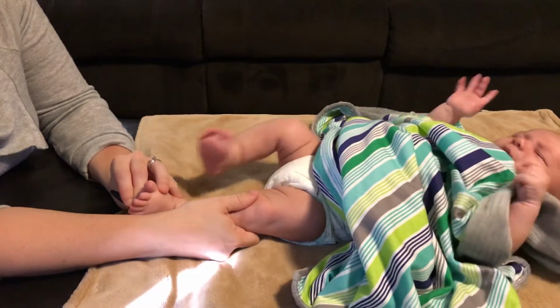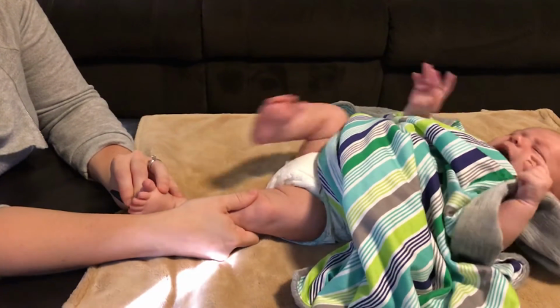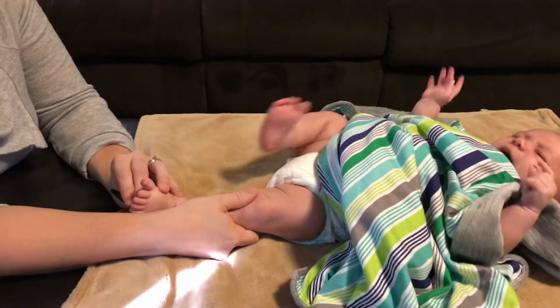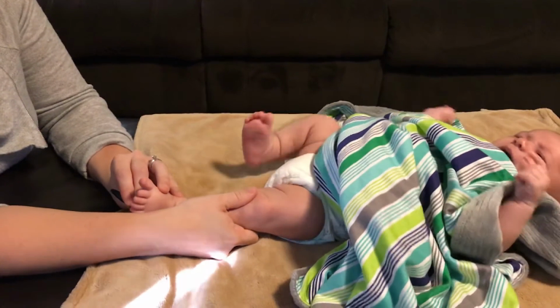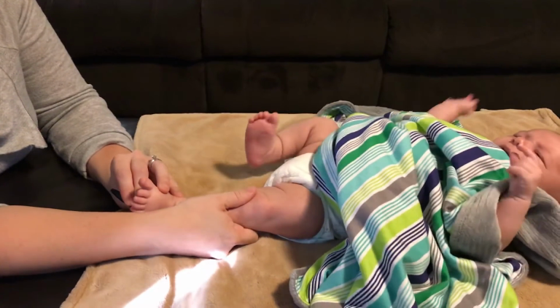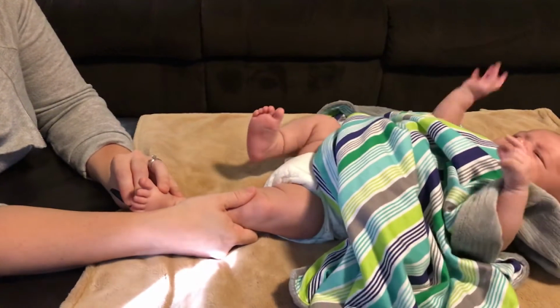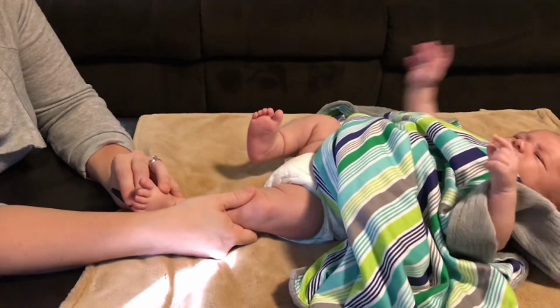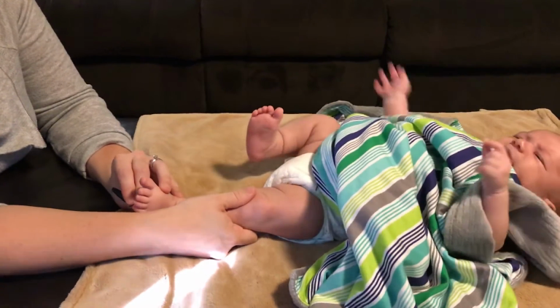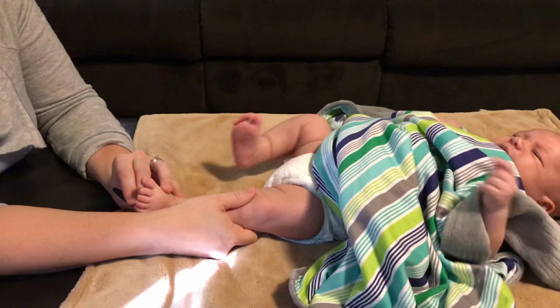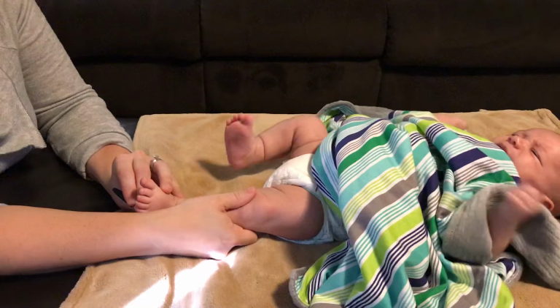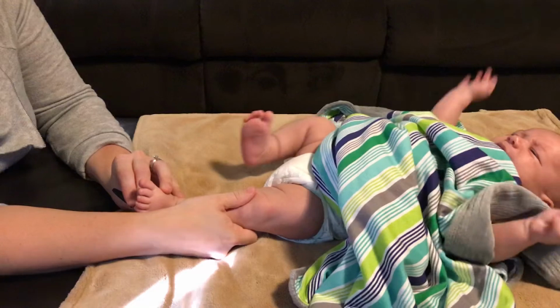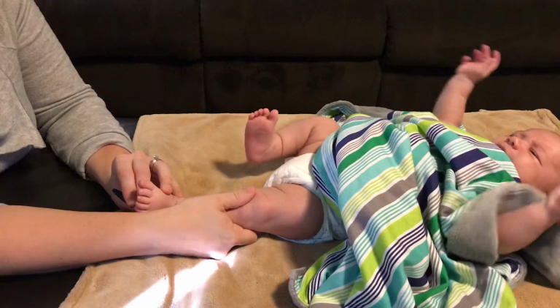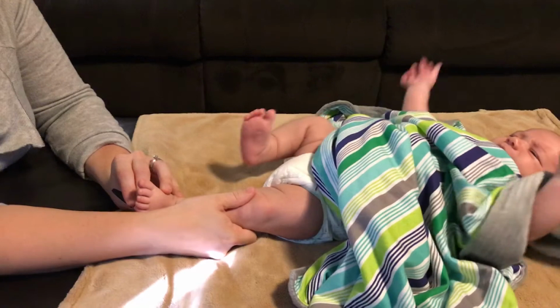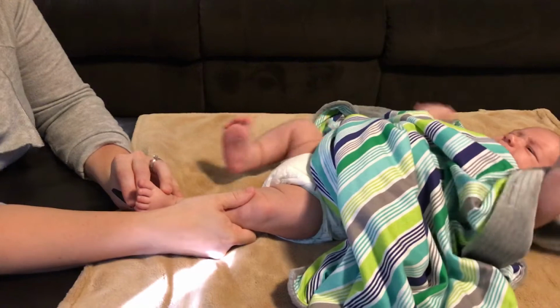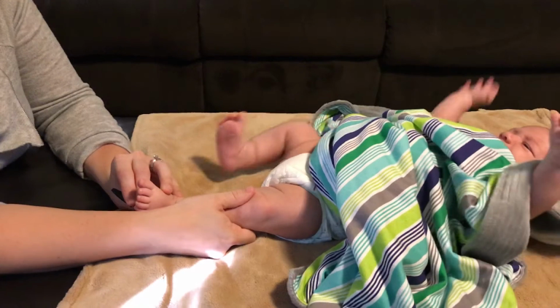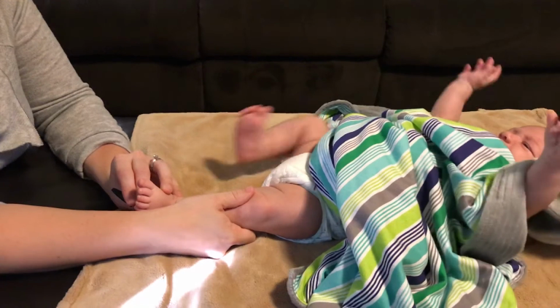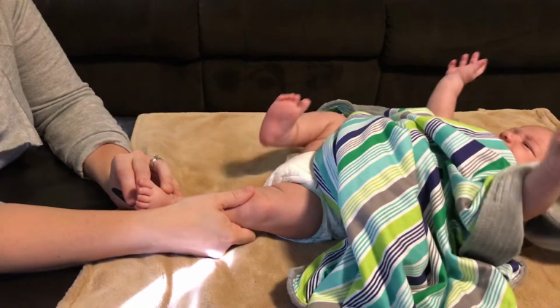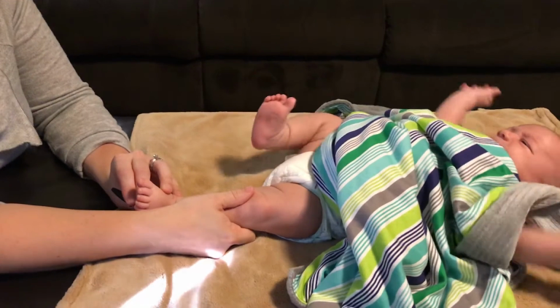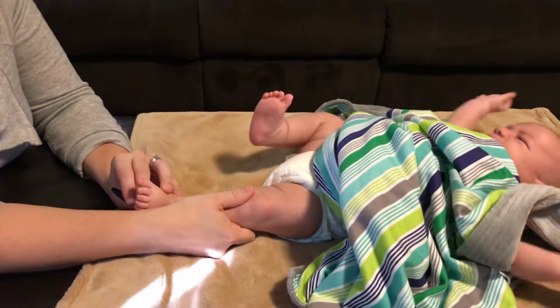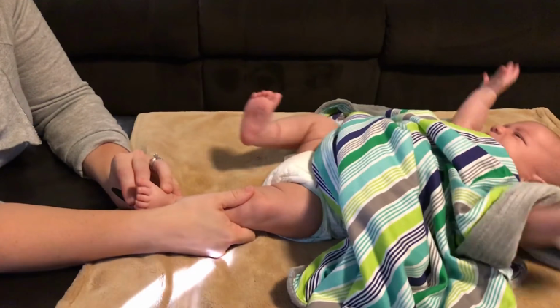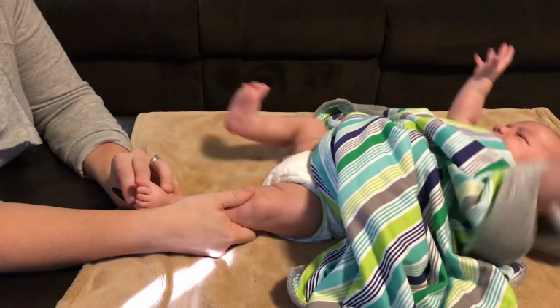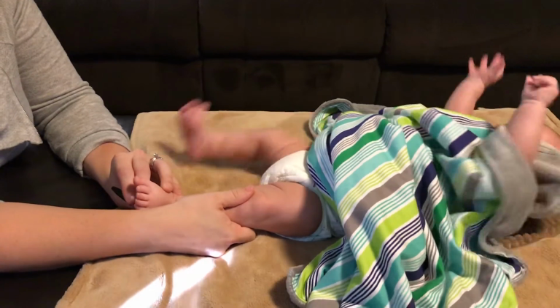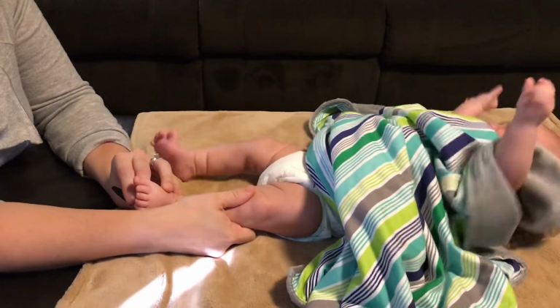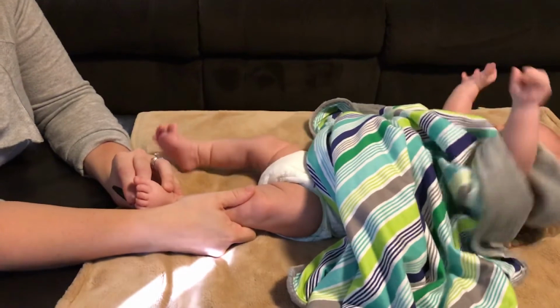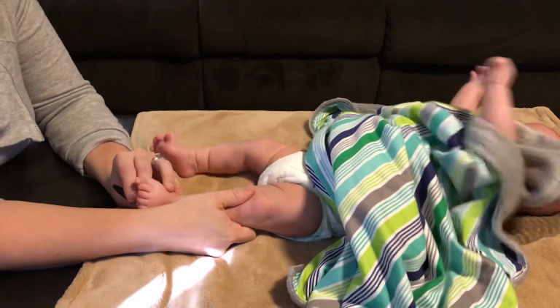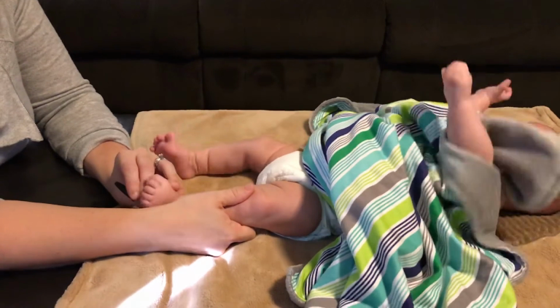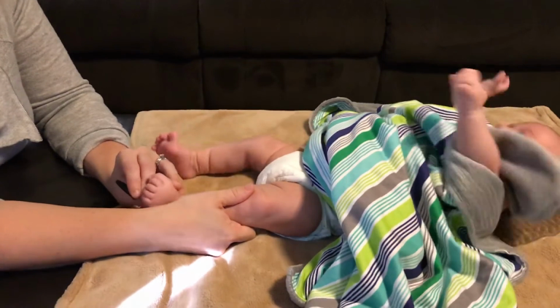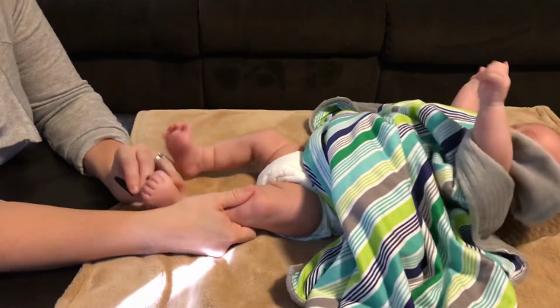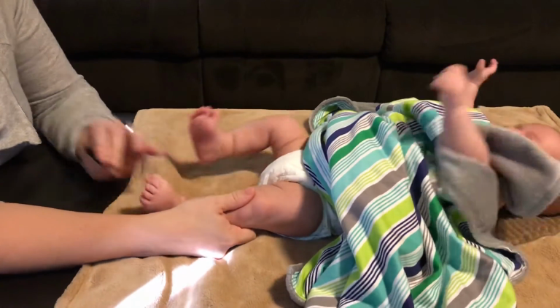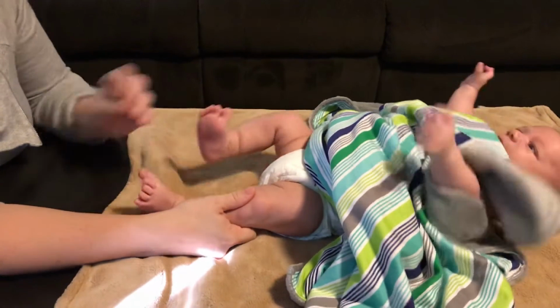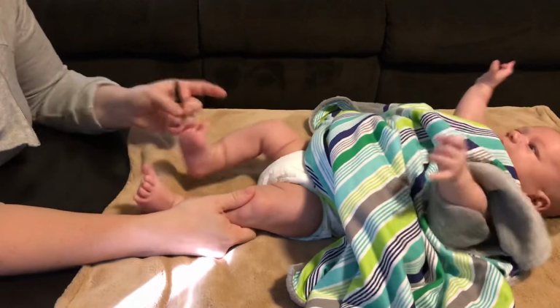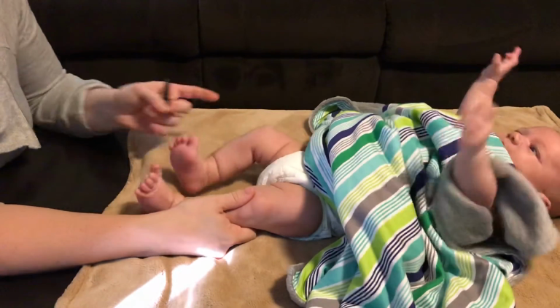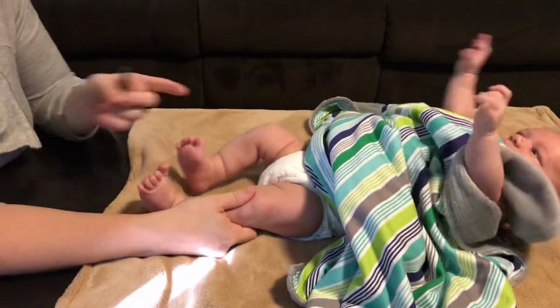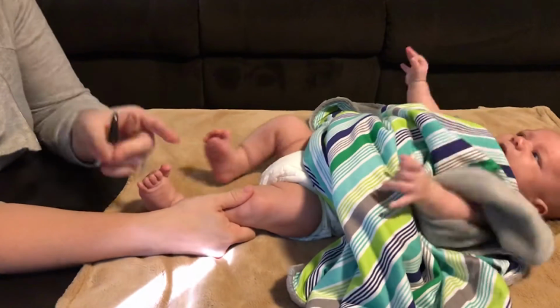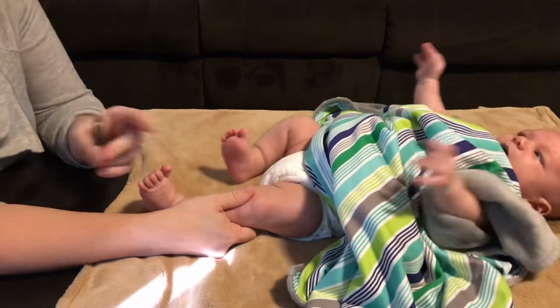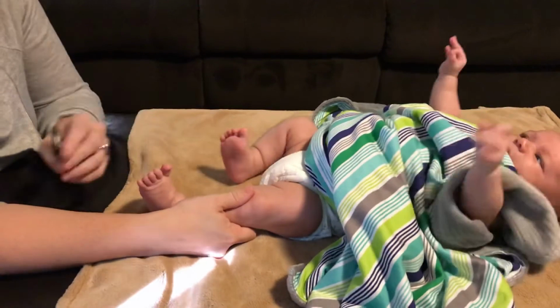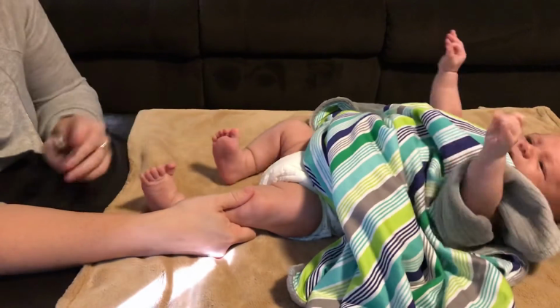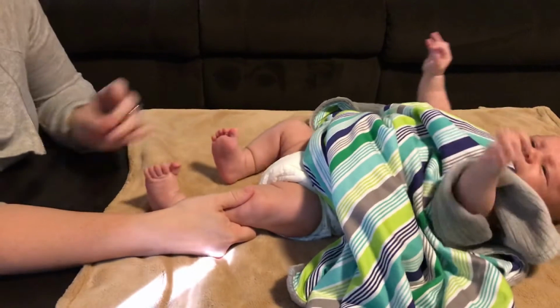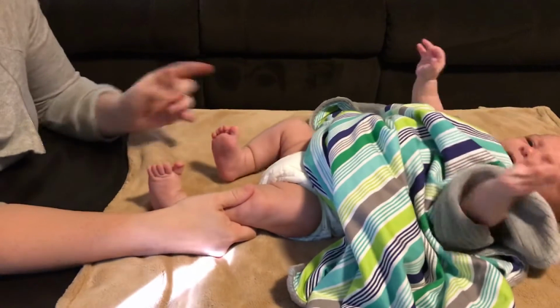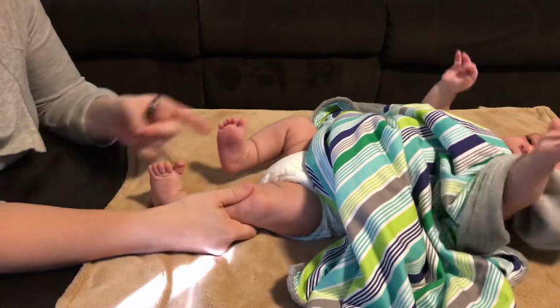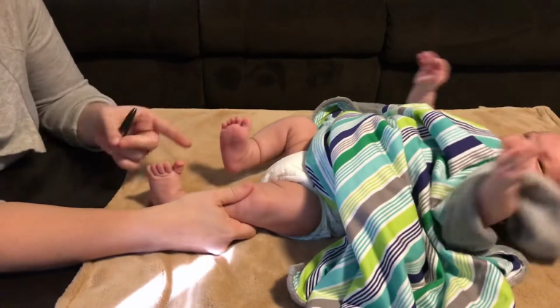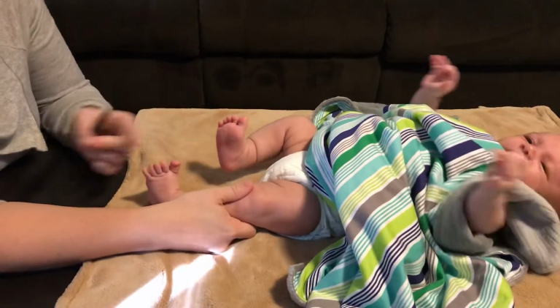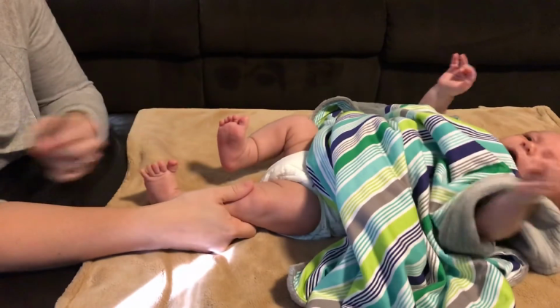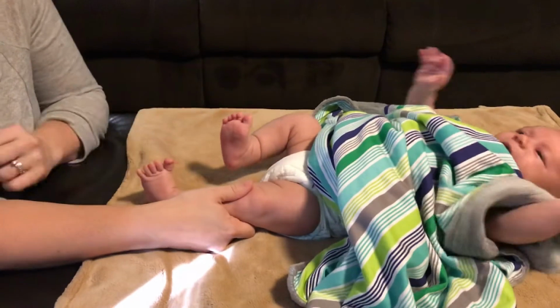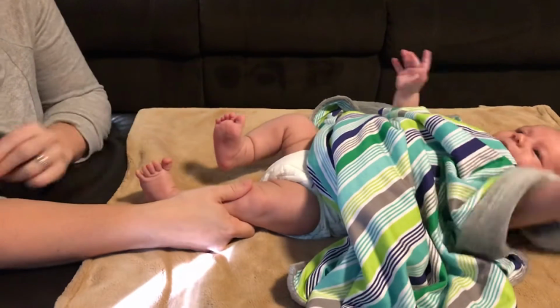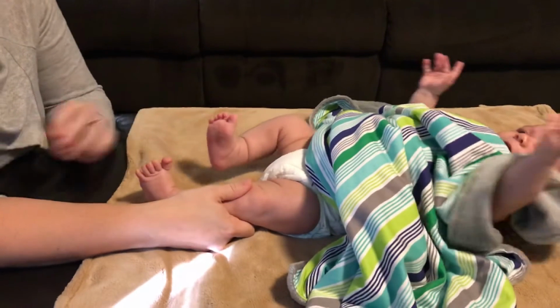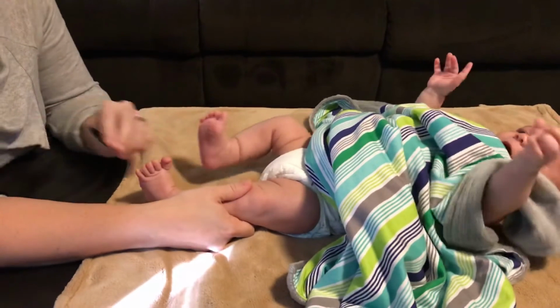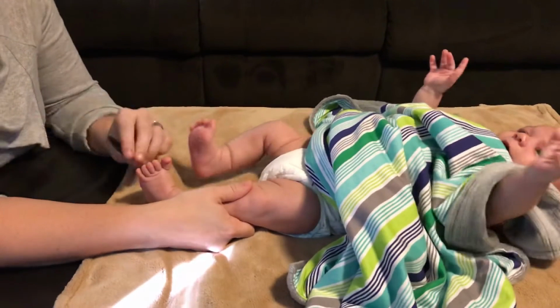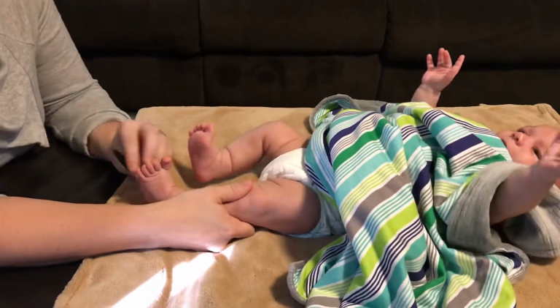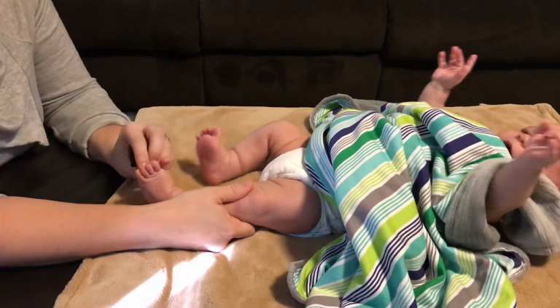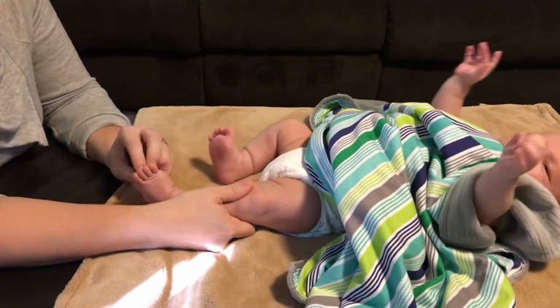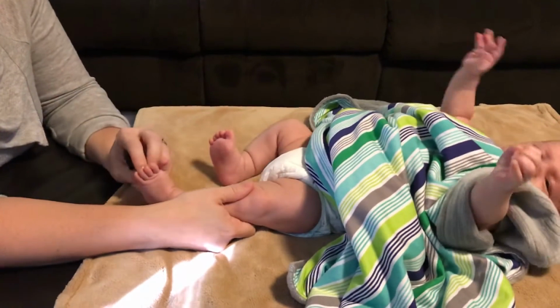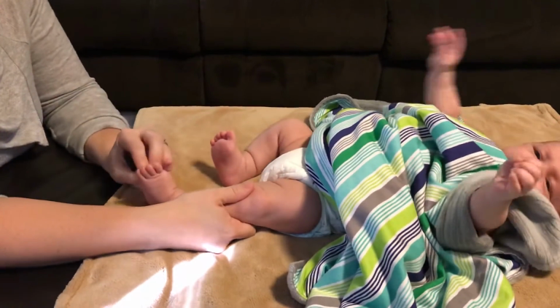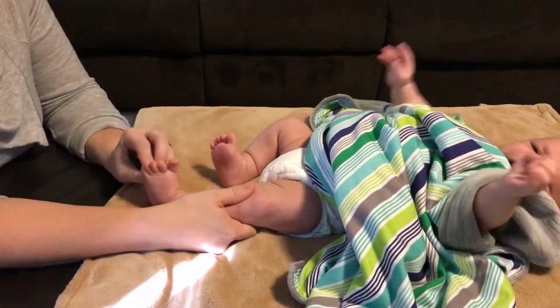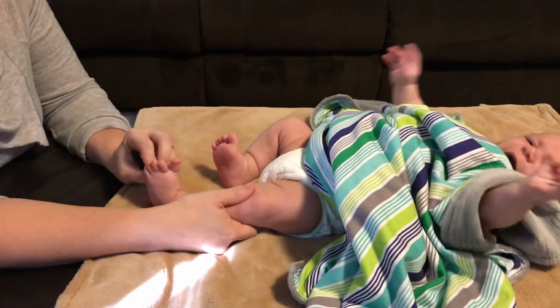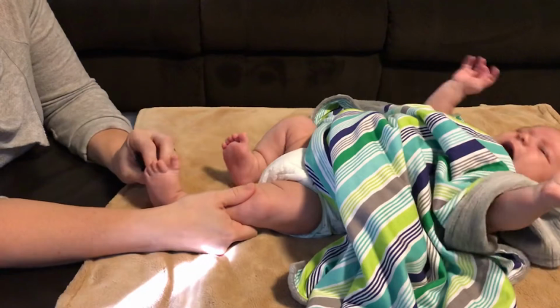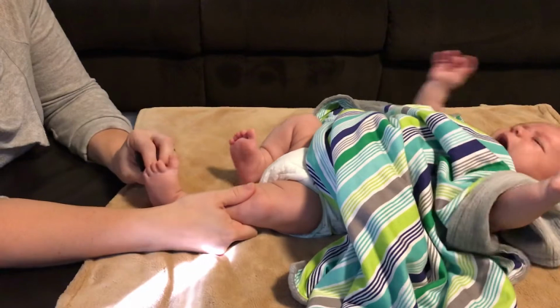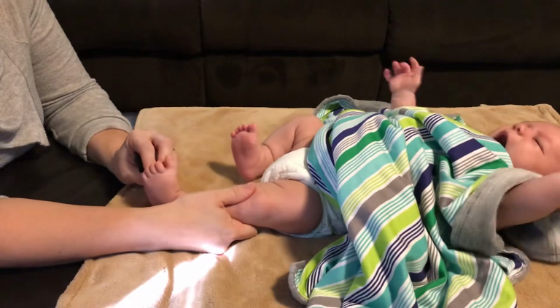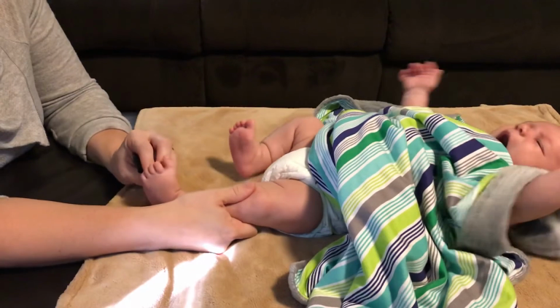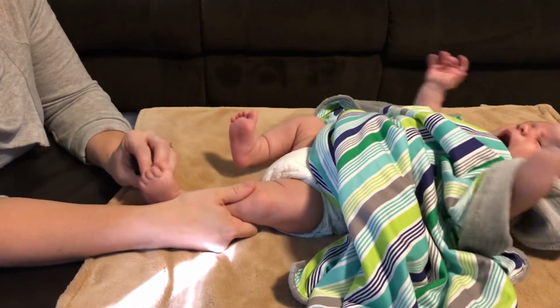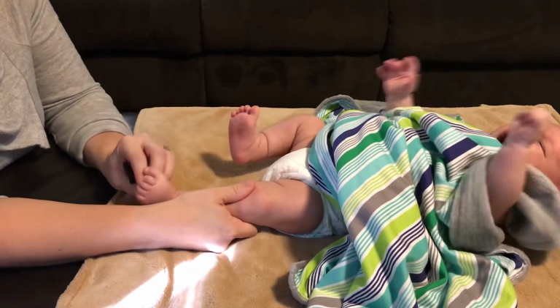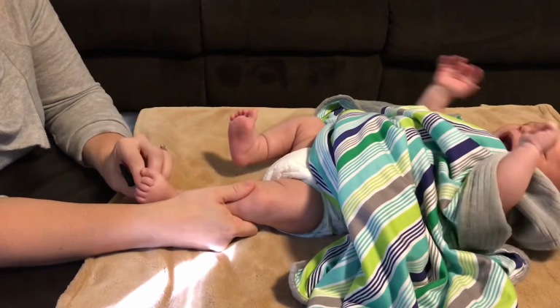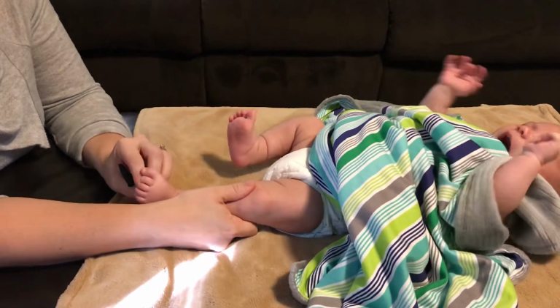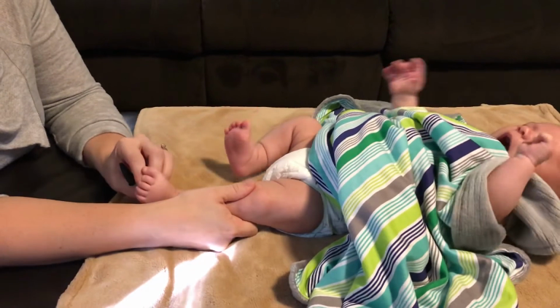You see that attempt at even just bringing it up and he's trying to bring it down. He's just not very successful with it right now.